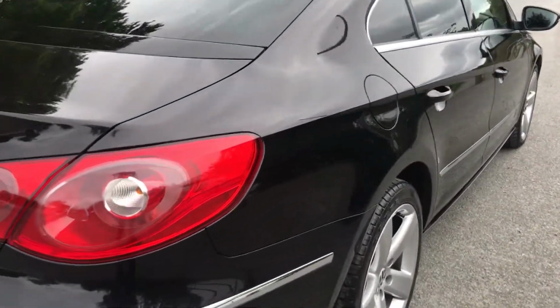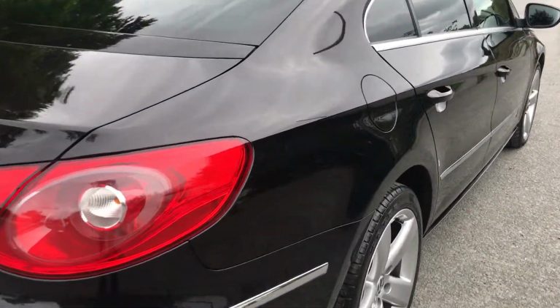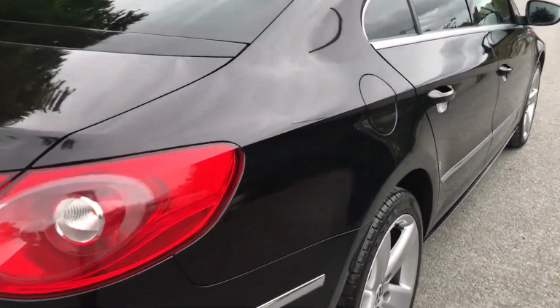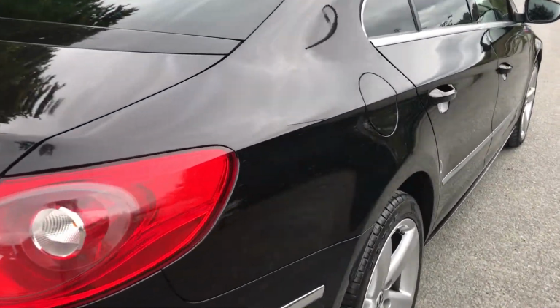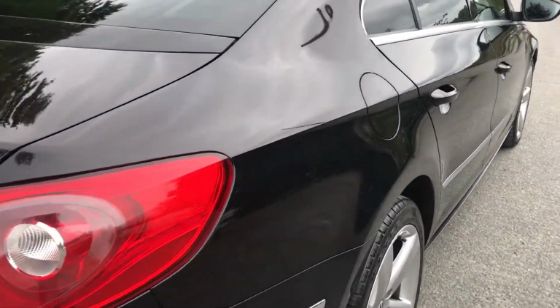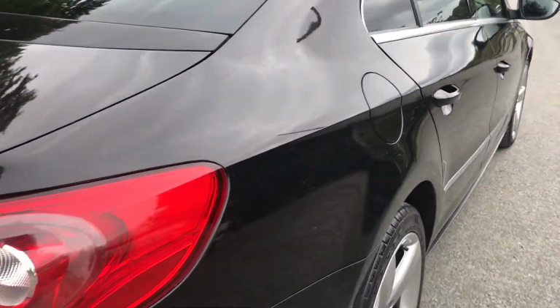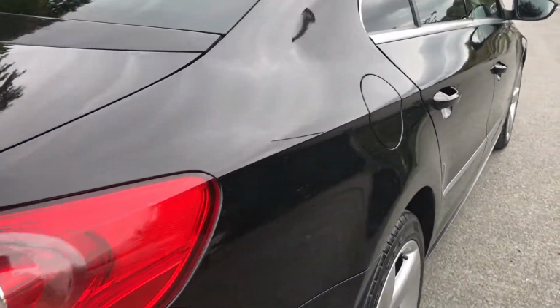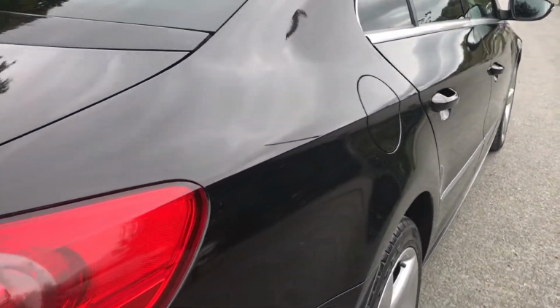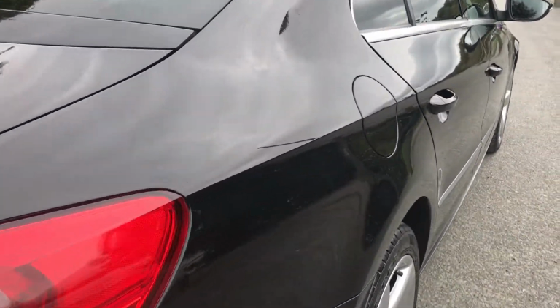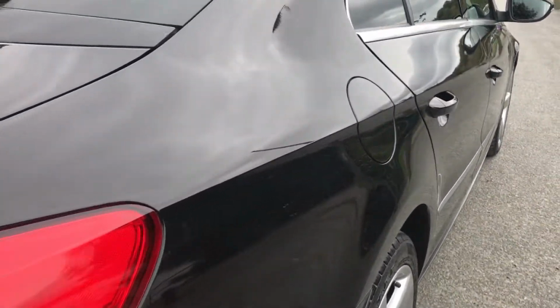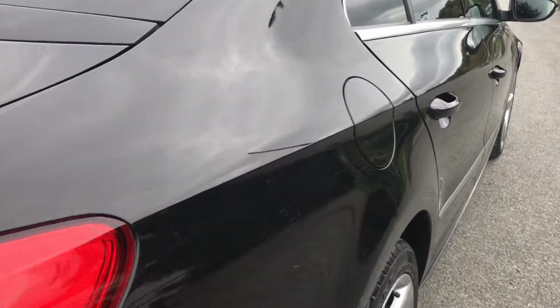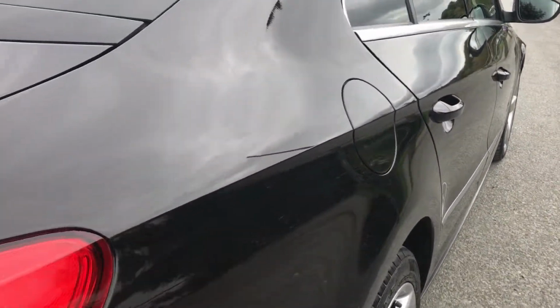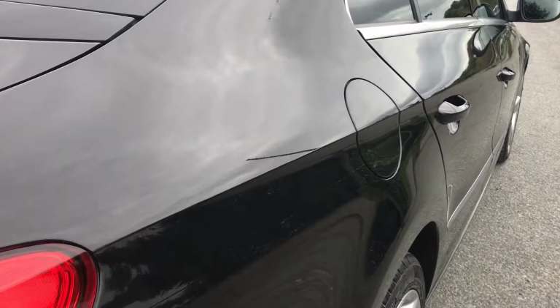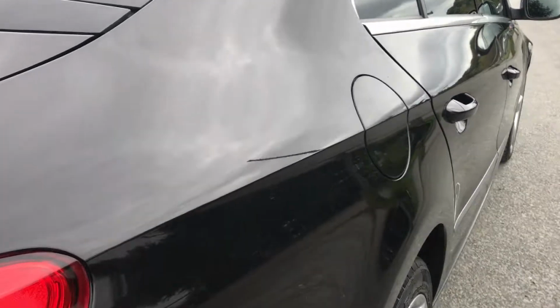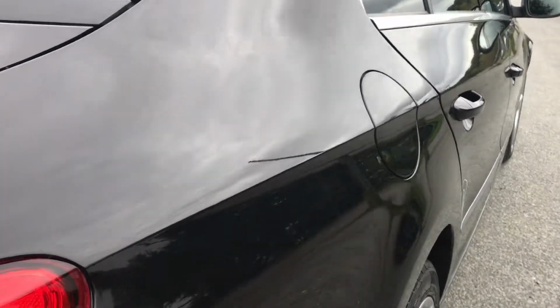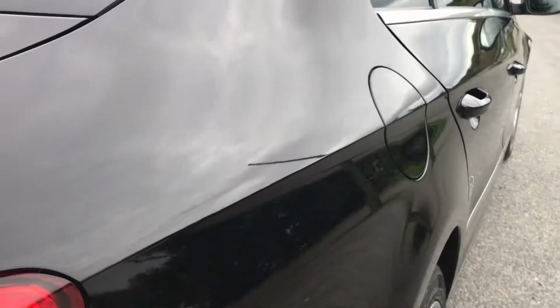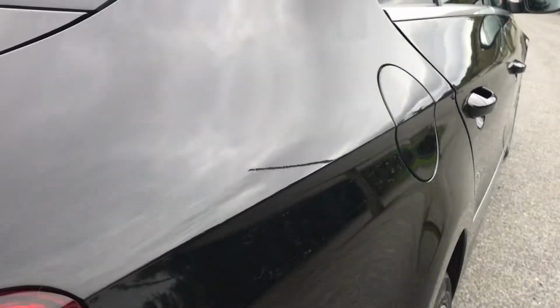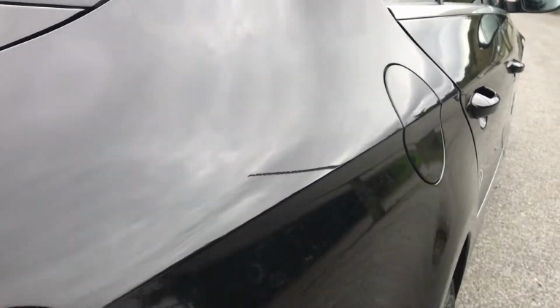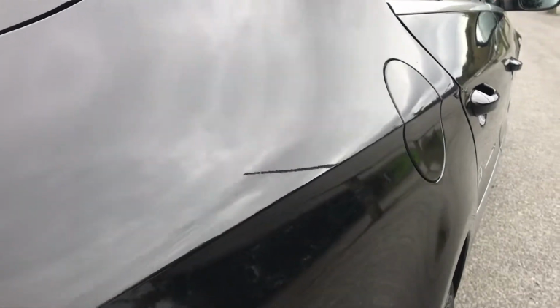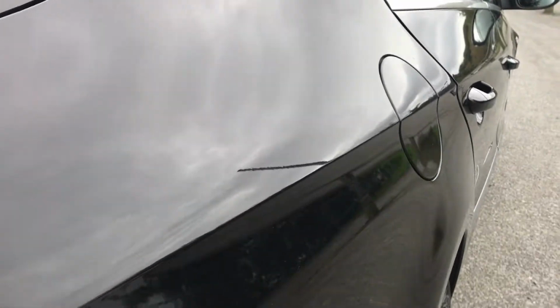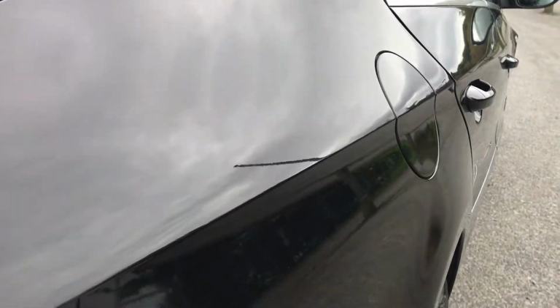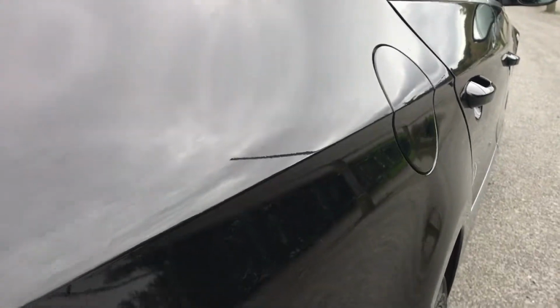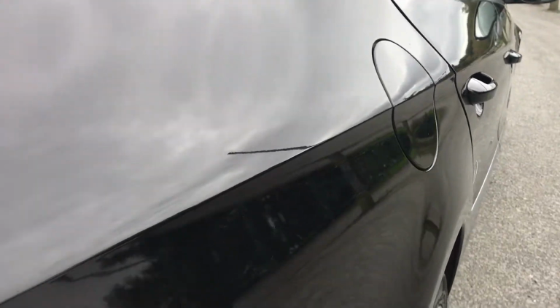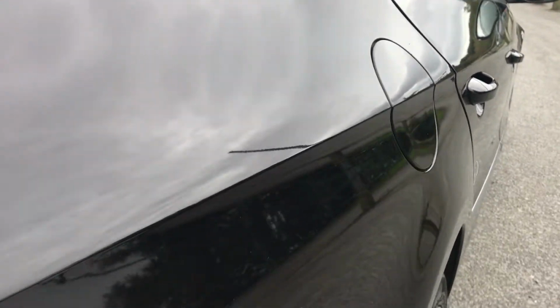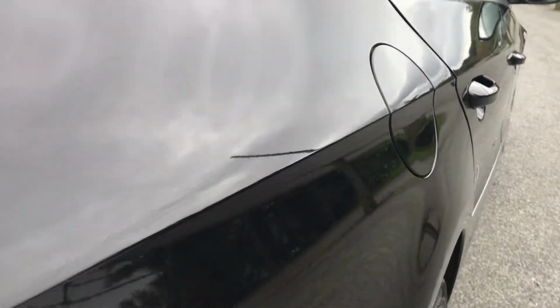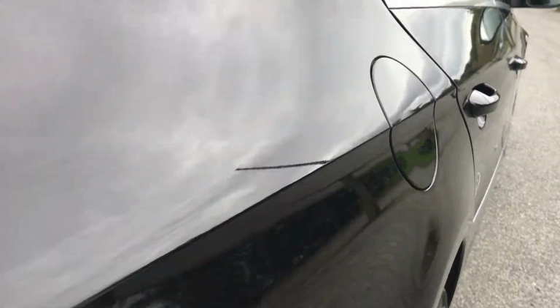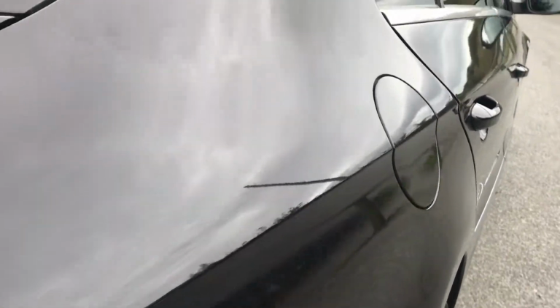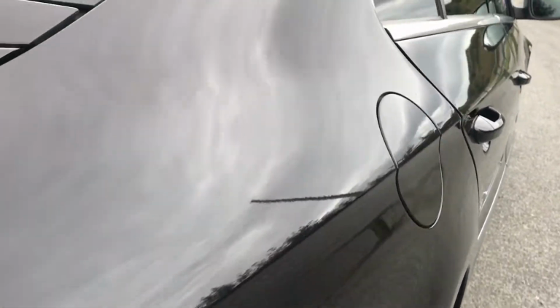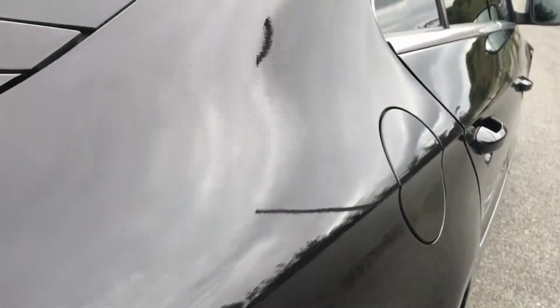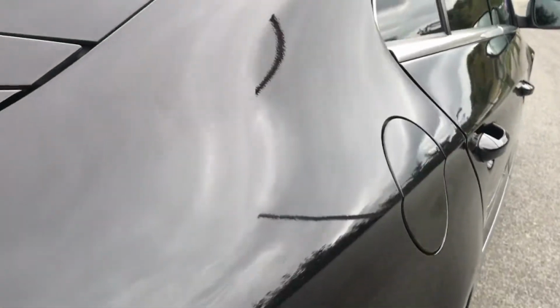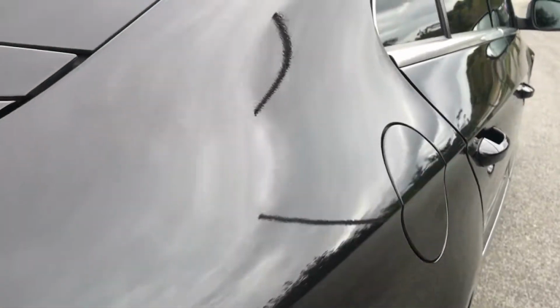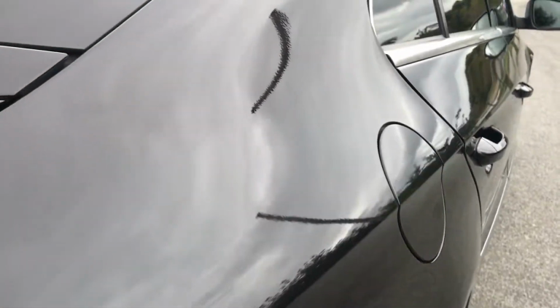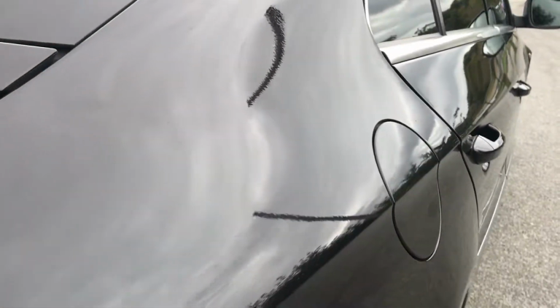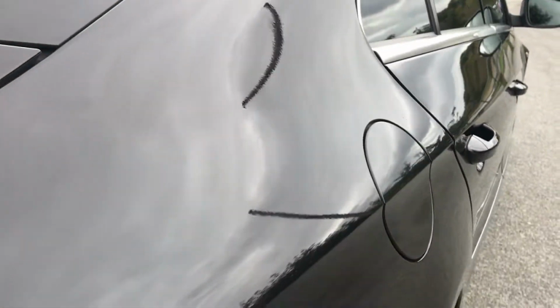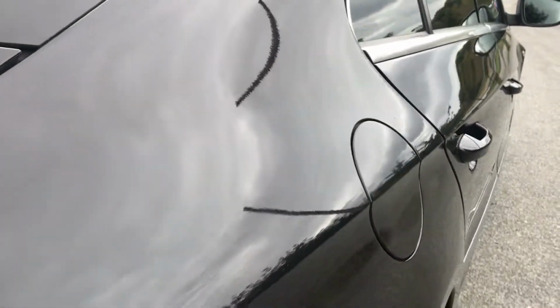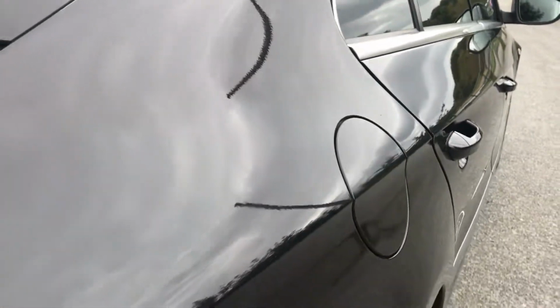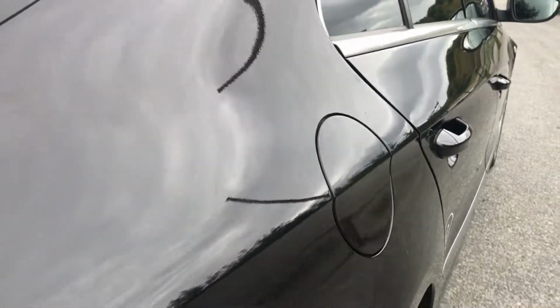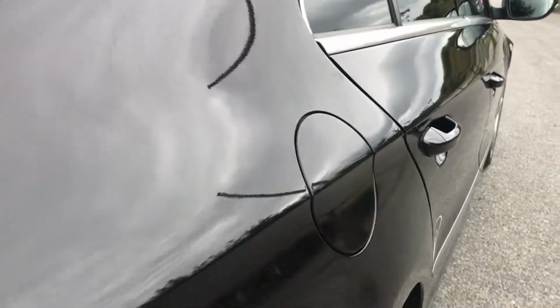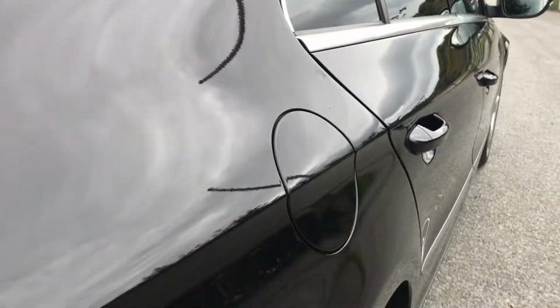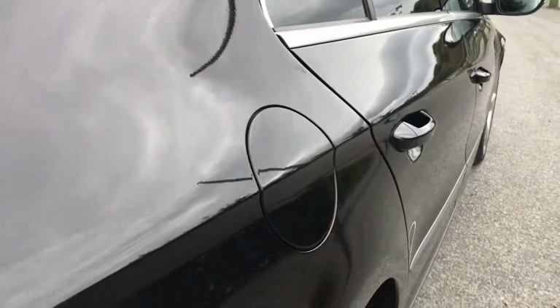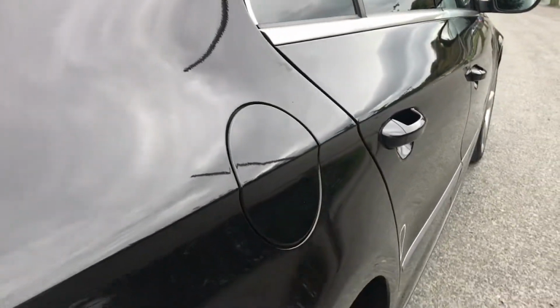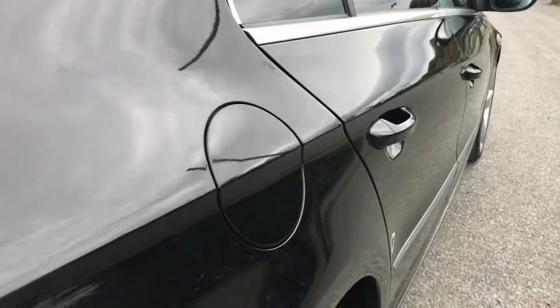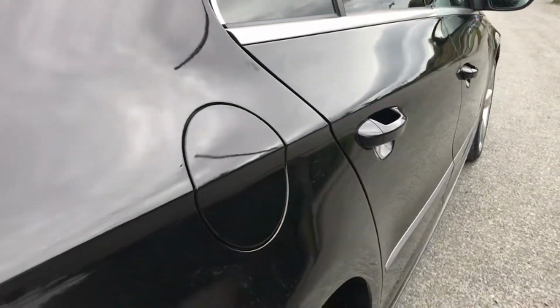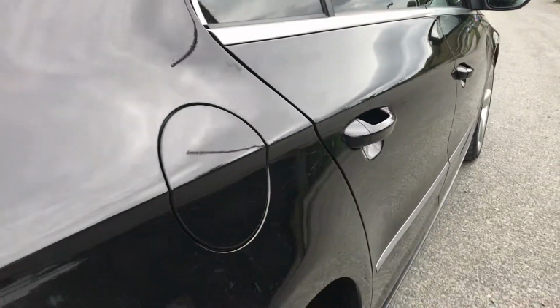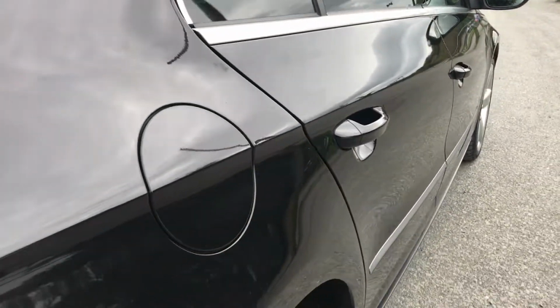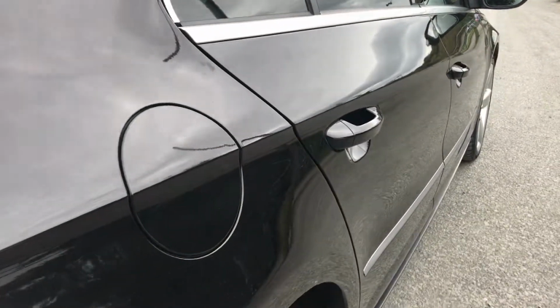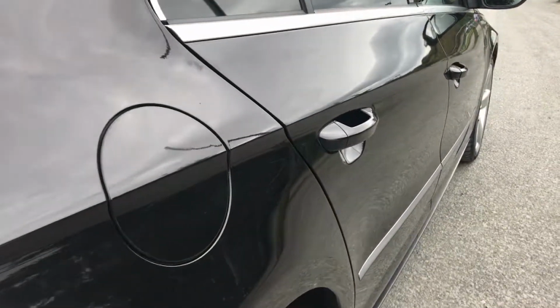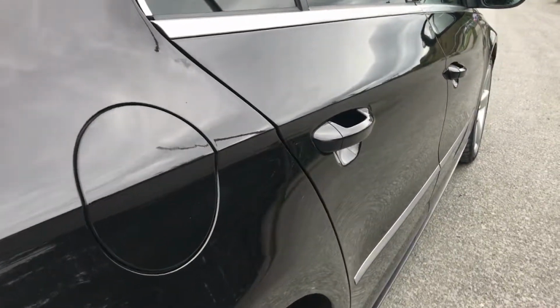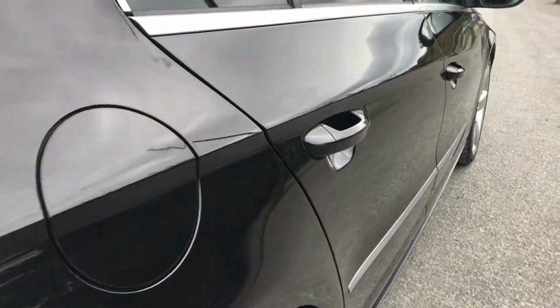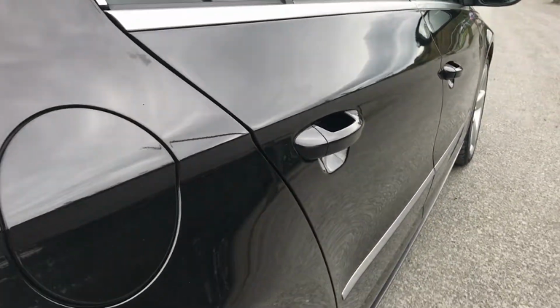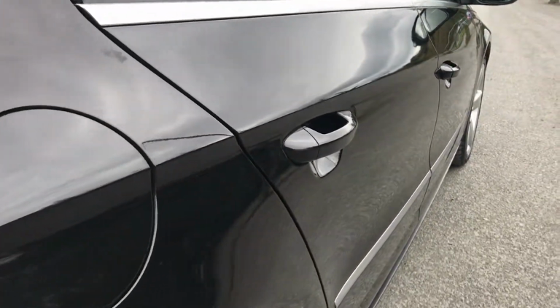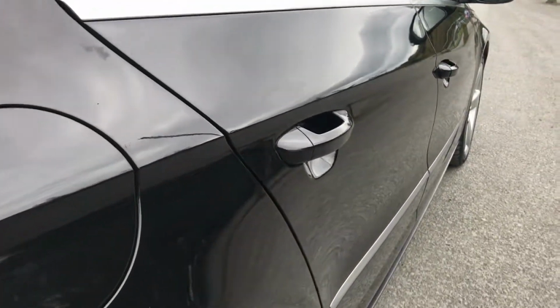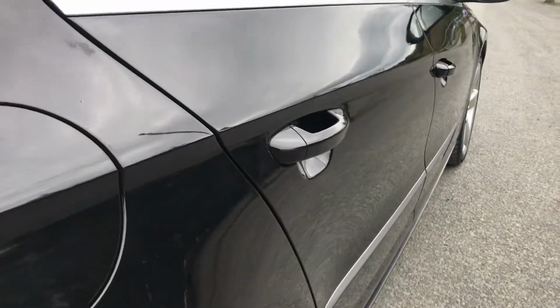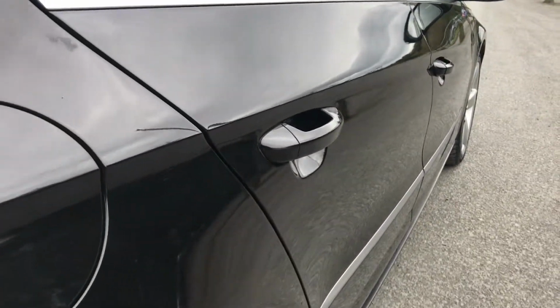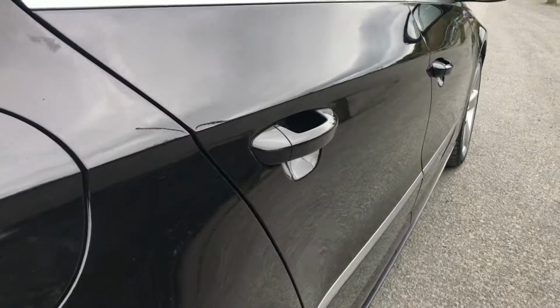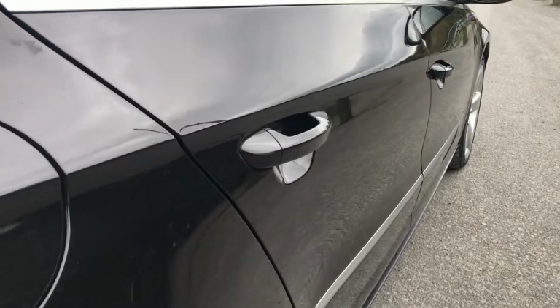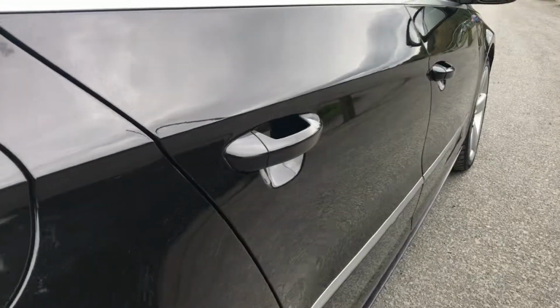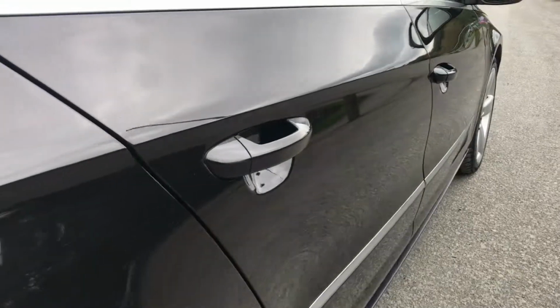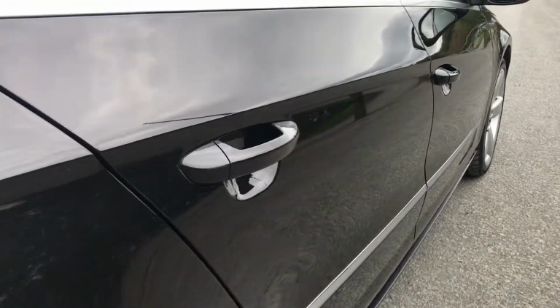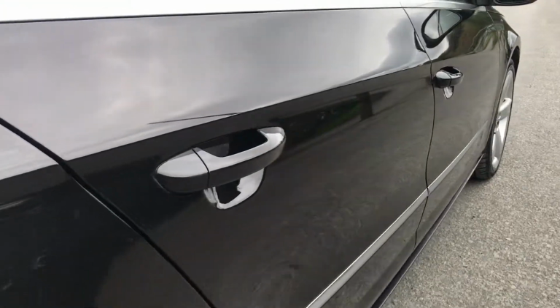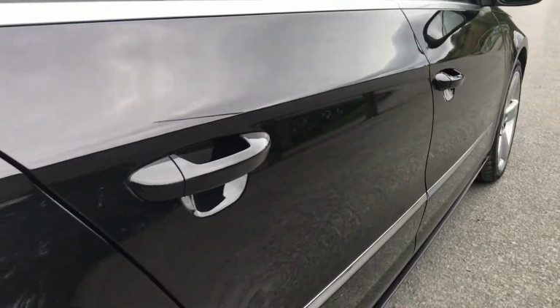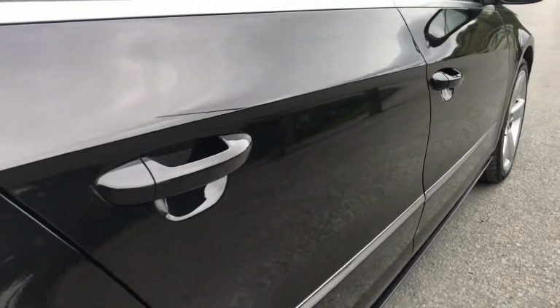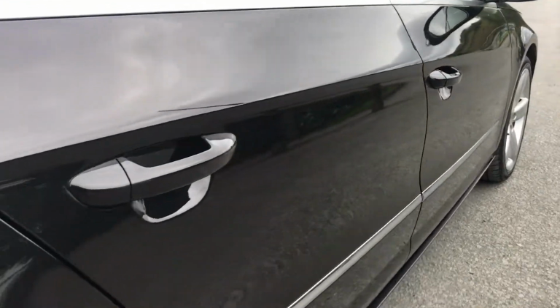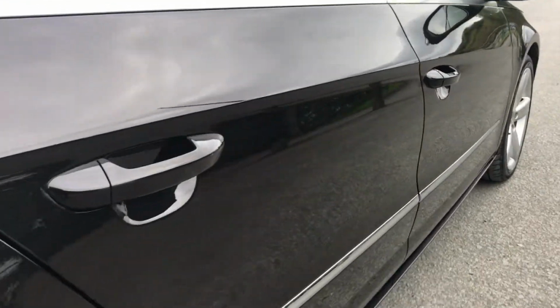I'll show you the driver's side now, which mirrors the passenger side. Again, with no dinks, no dents or any scratches.